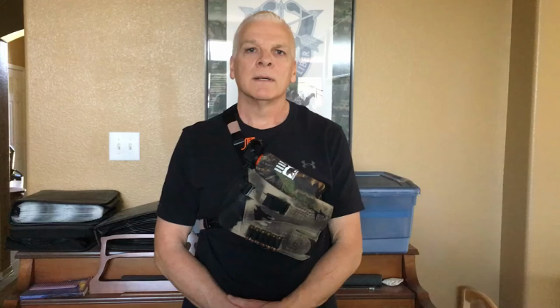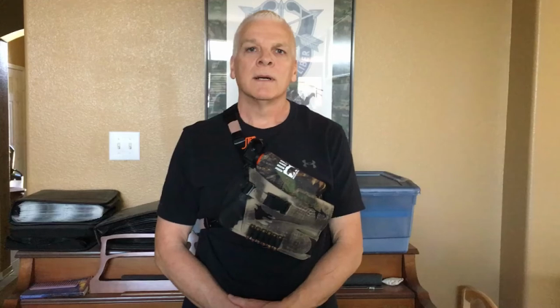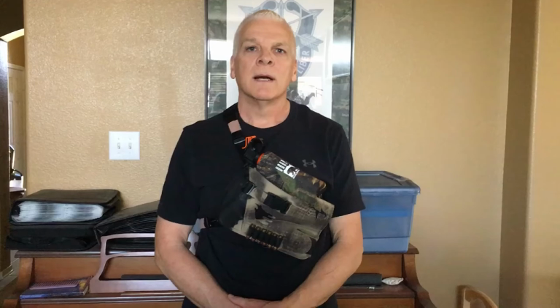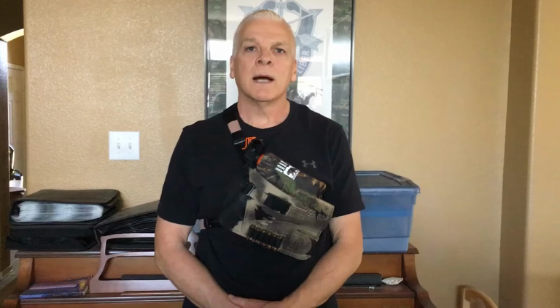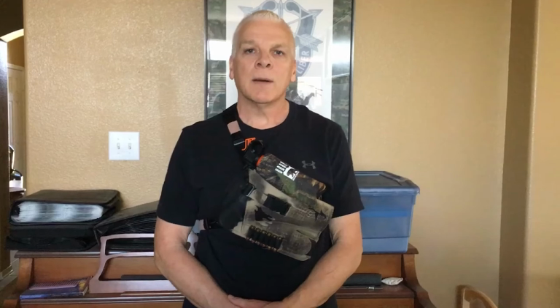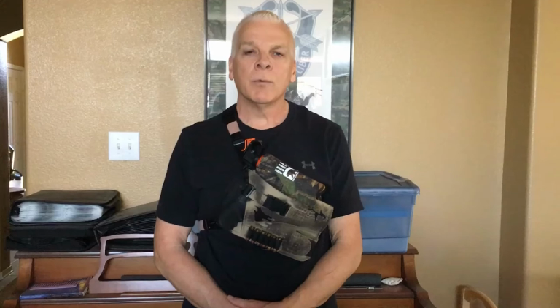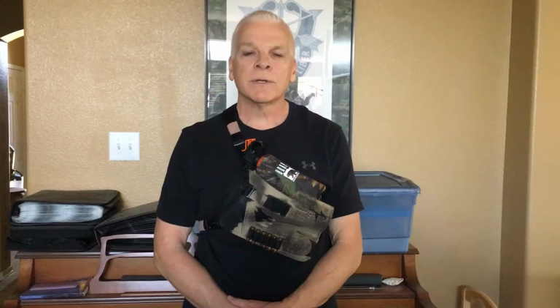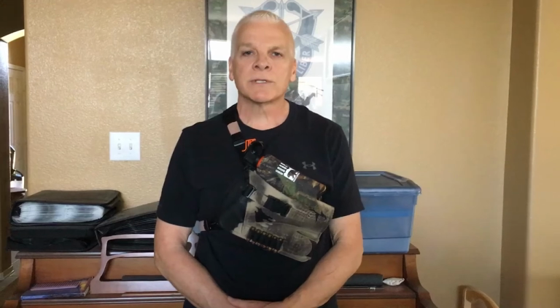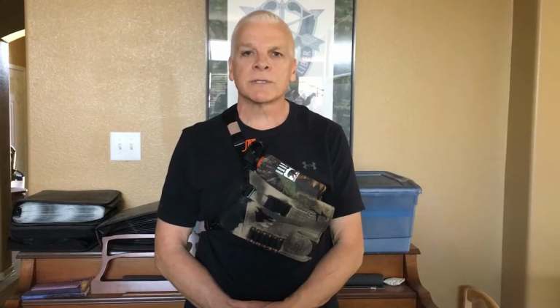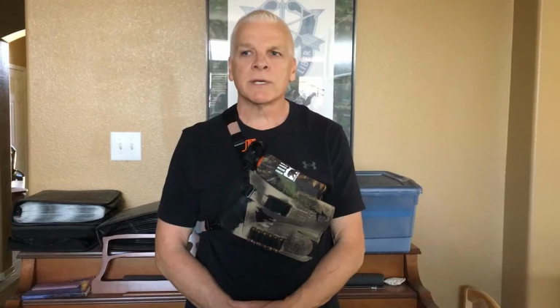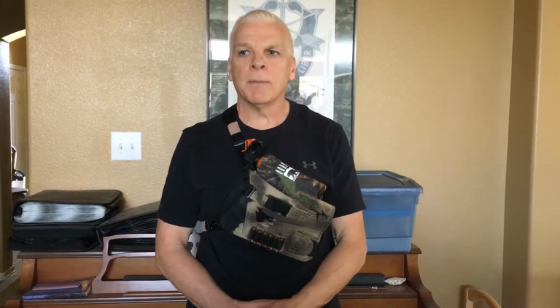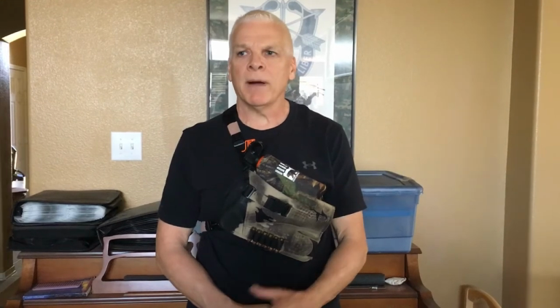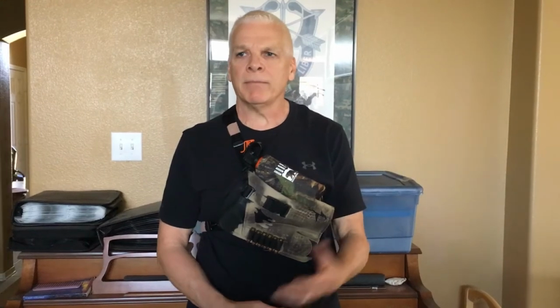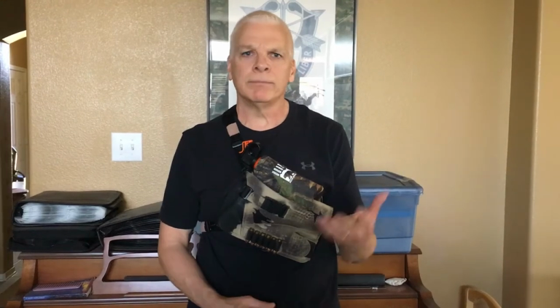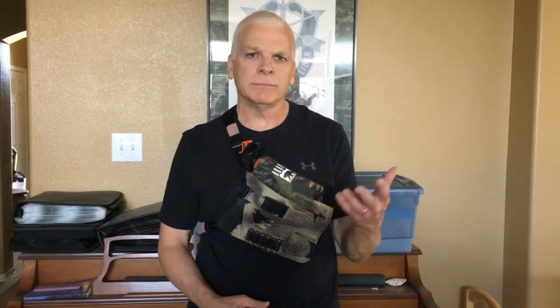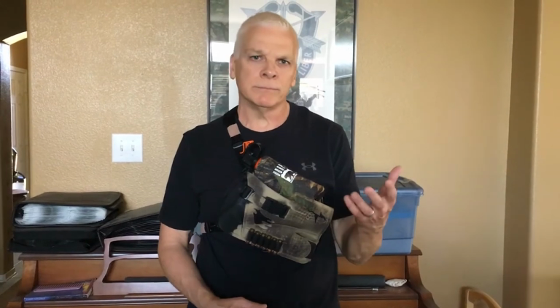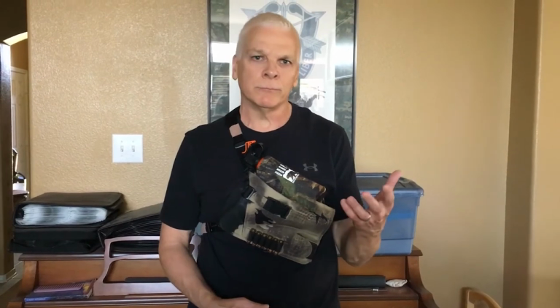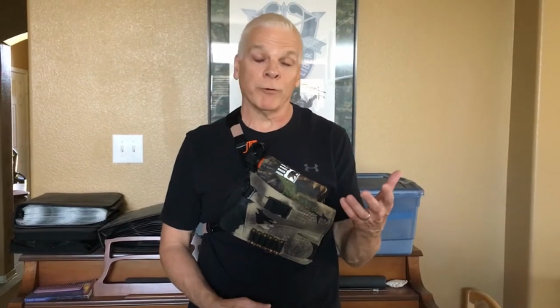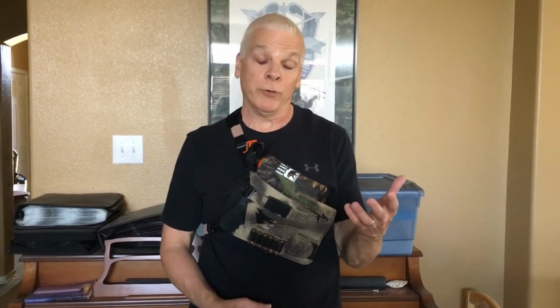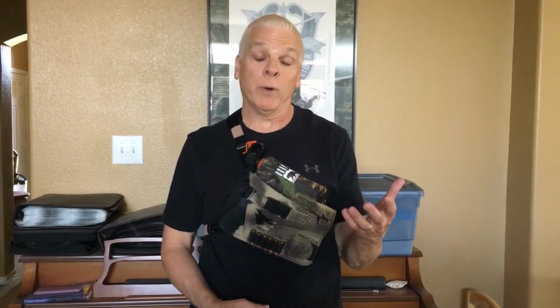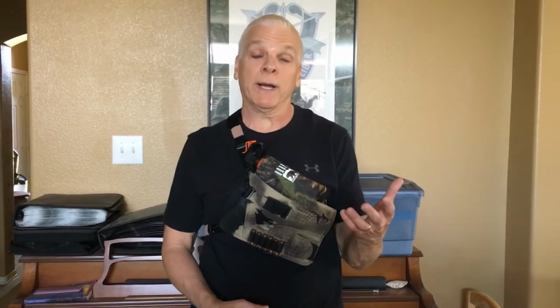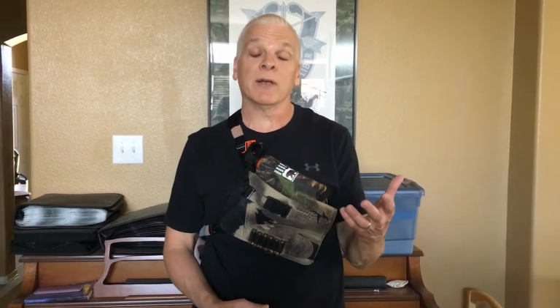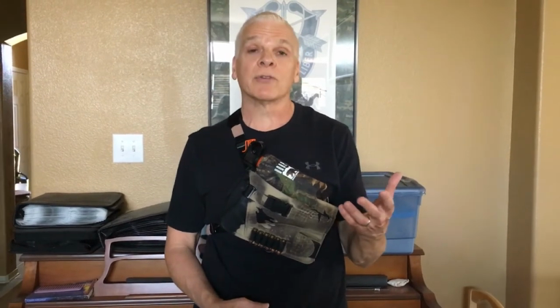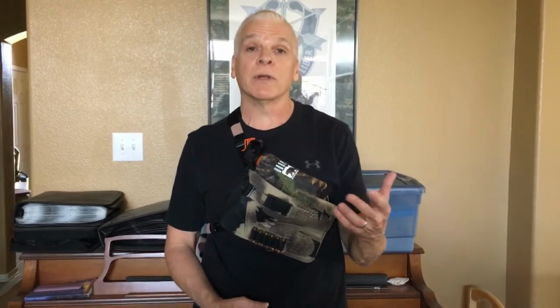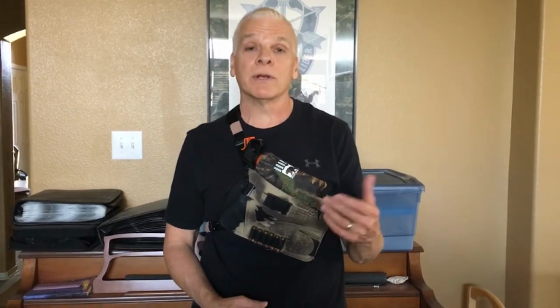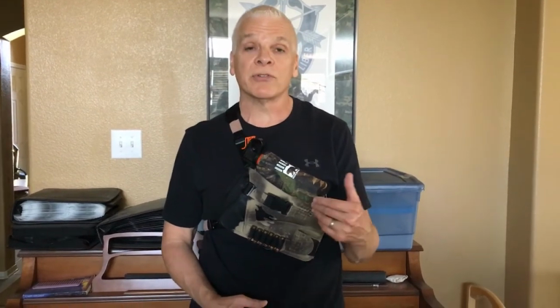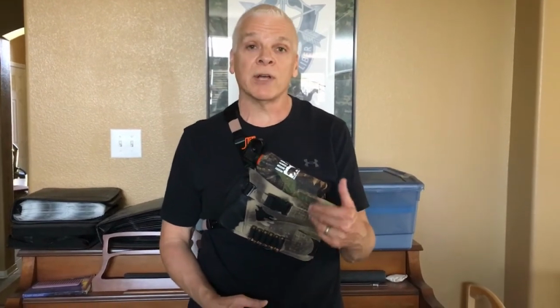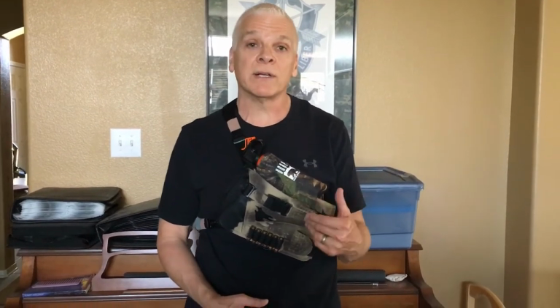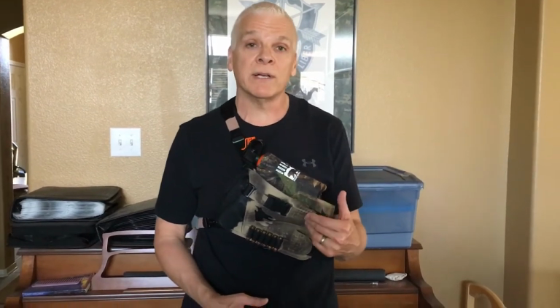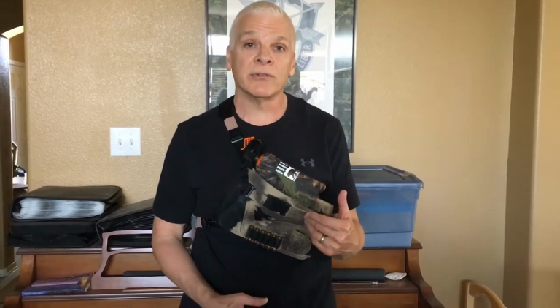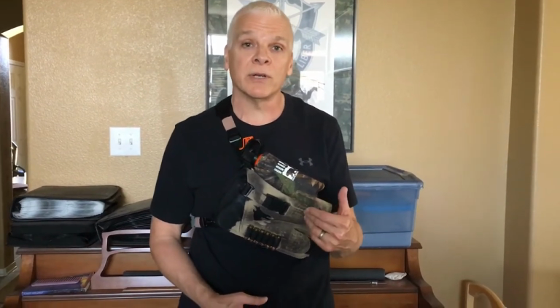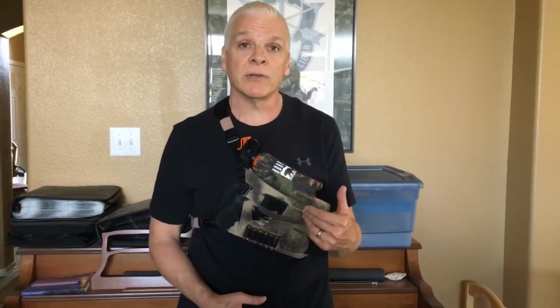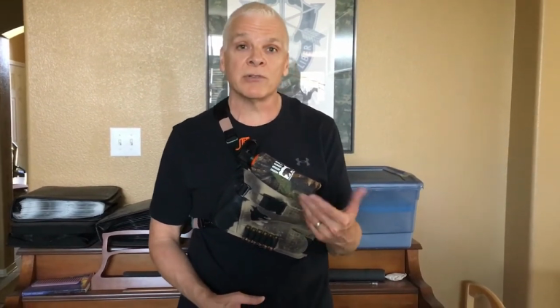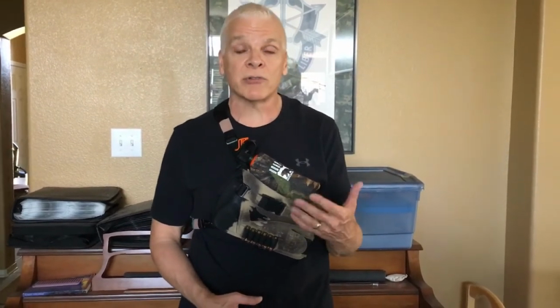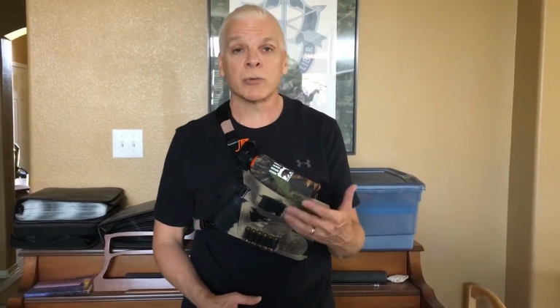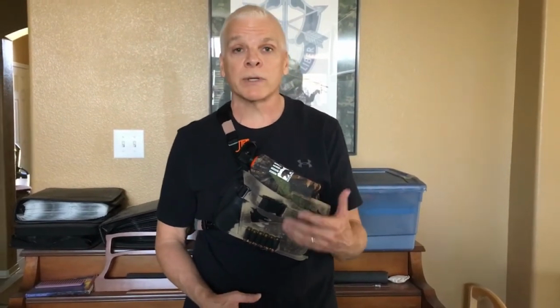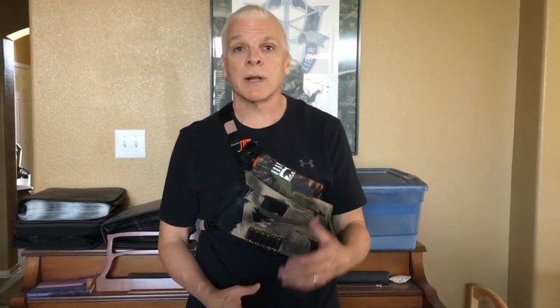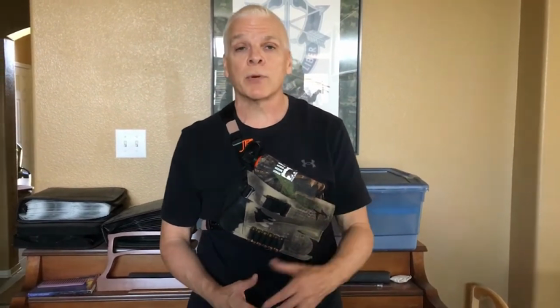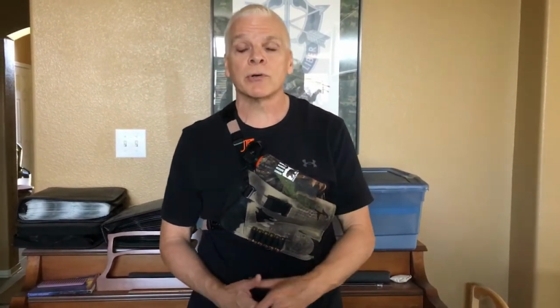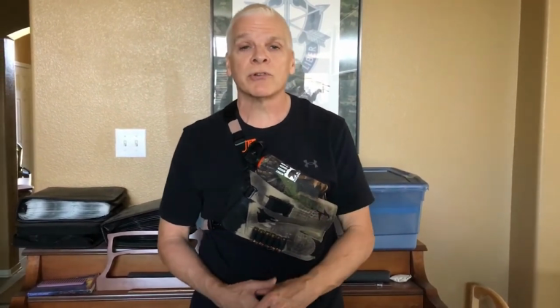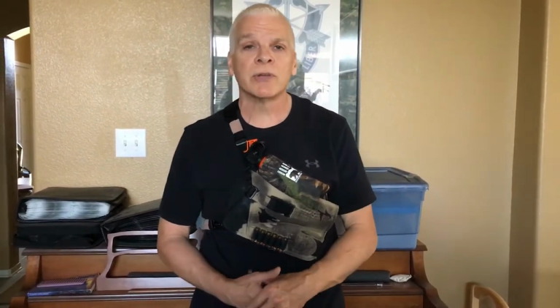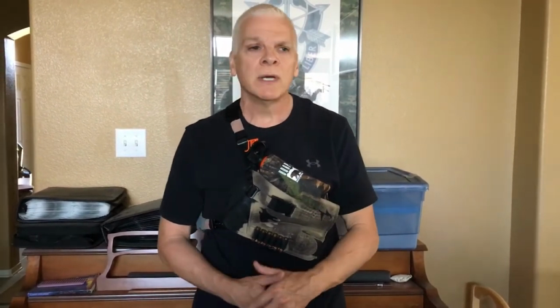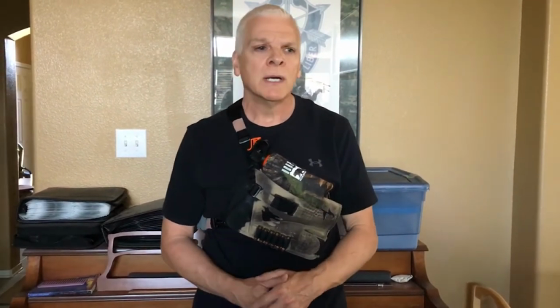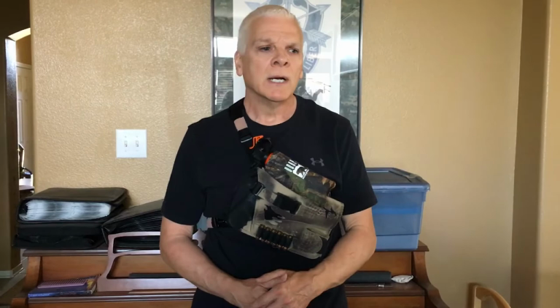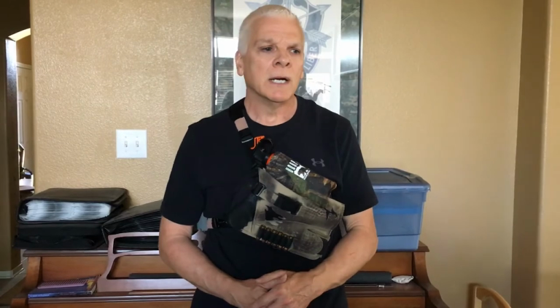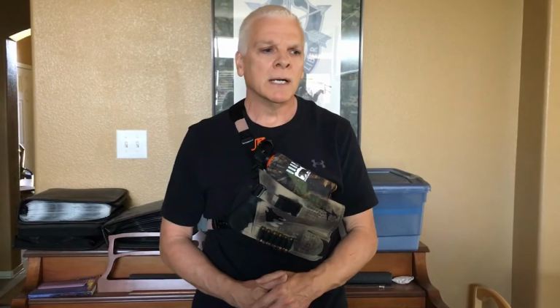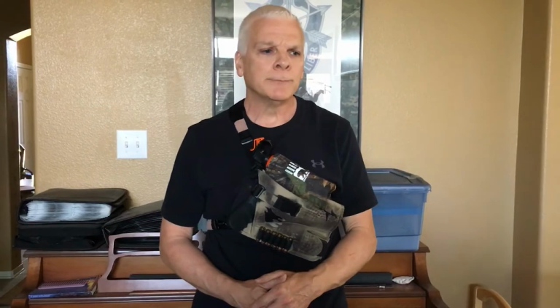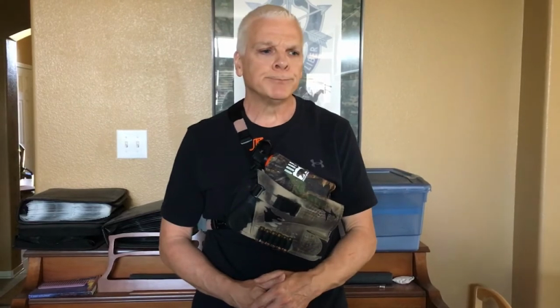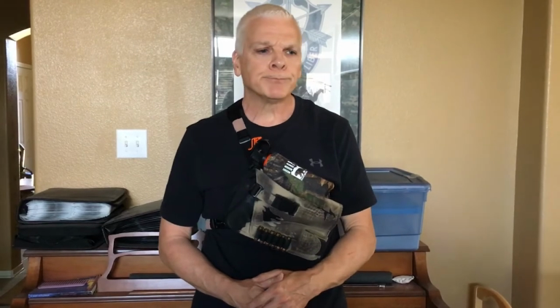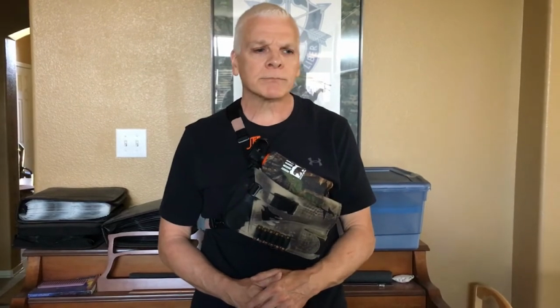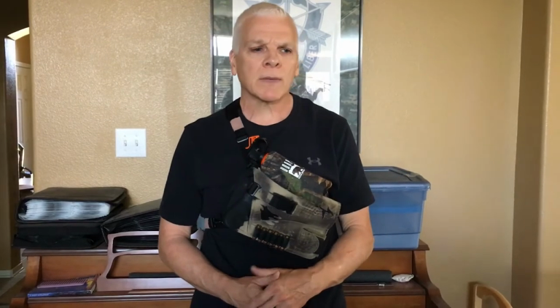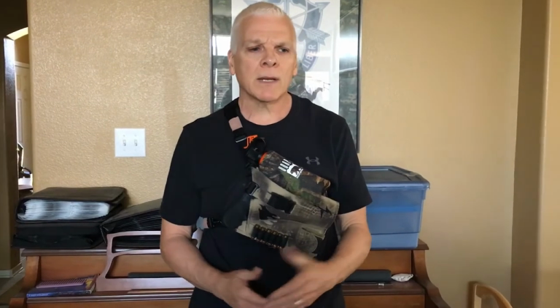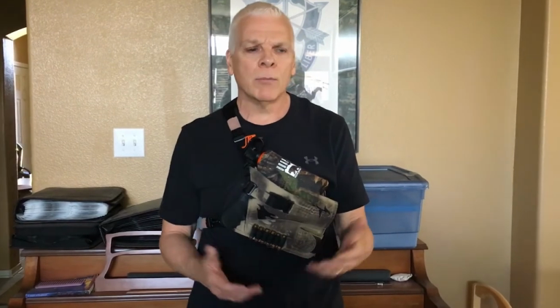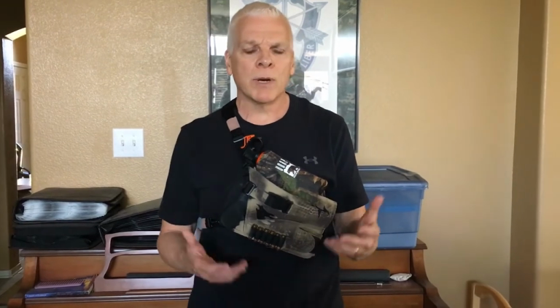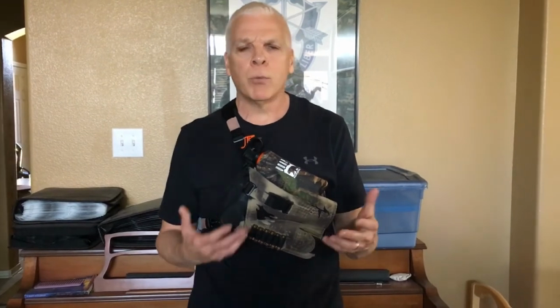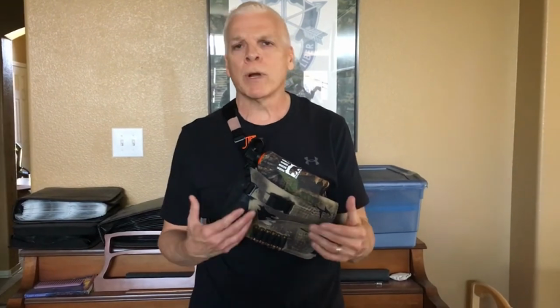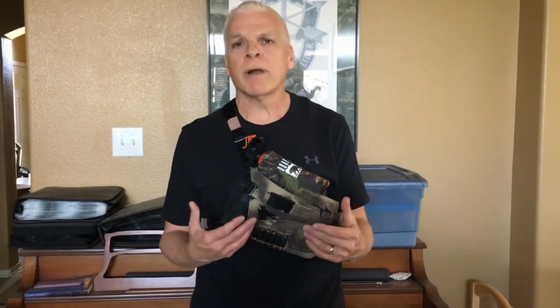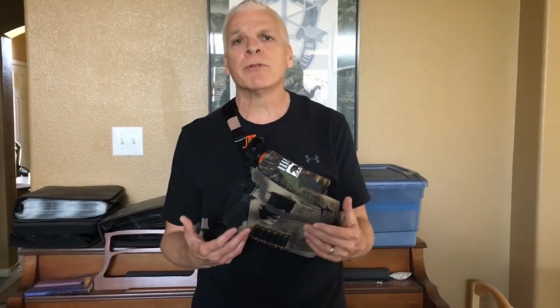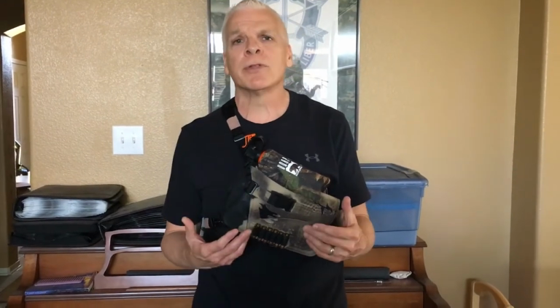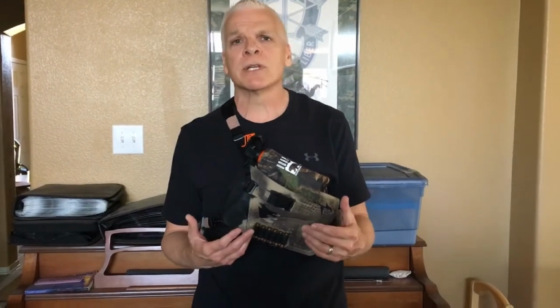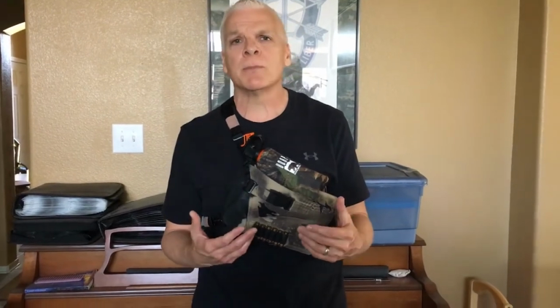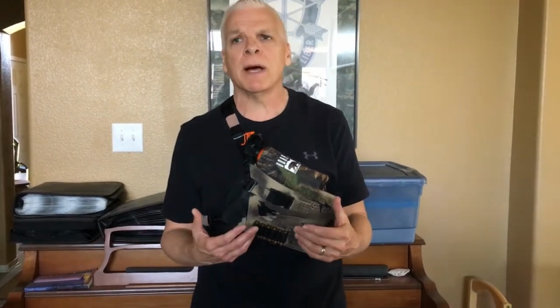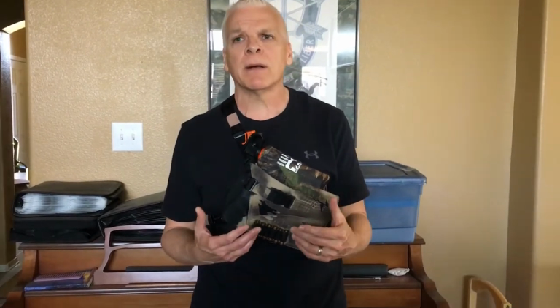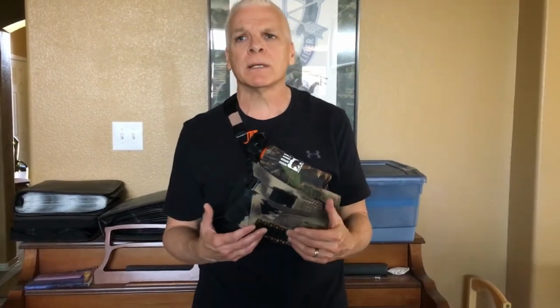Hi, well this is my review on the DeSantis chest rig that I purchased. I wanted to point out a few things about it.